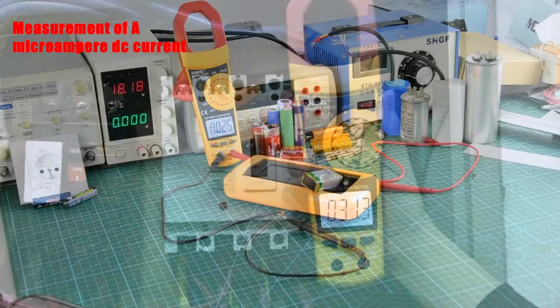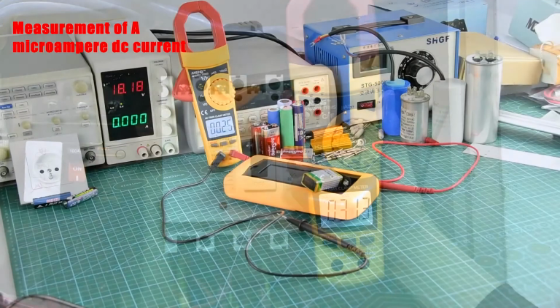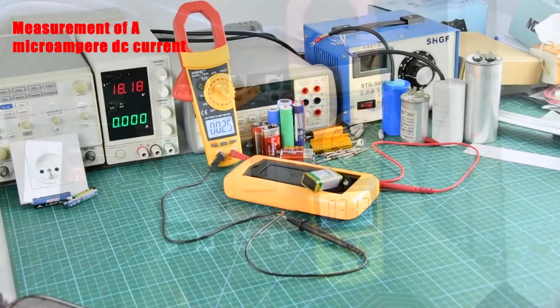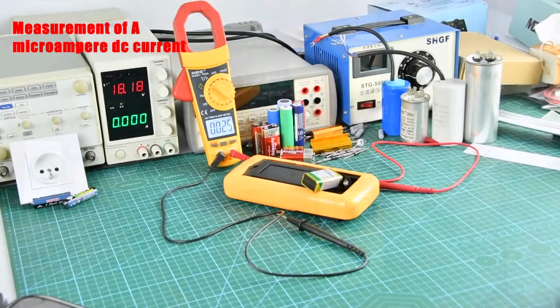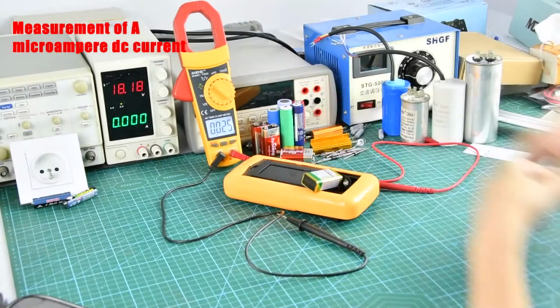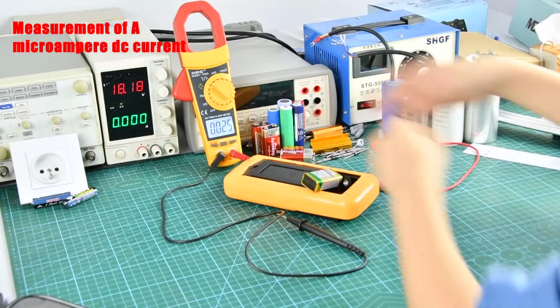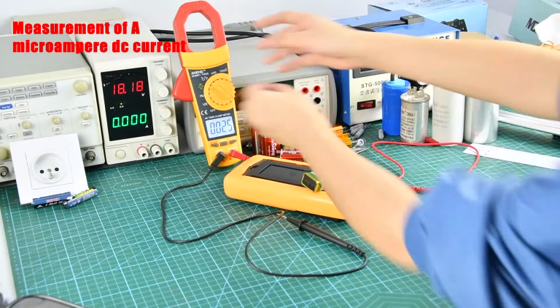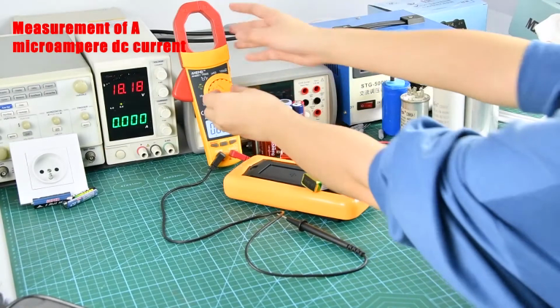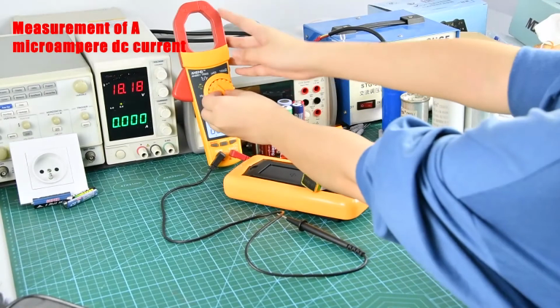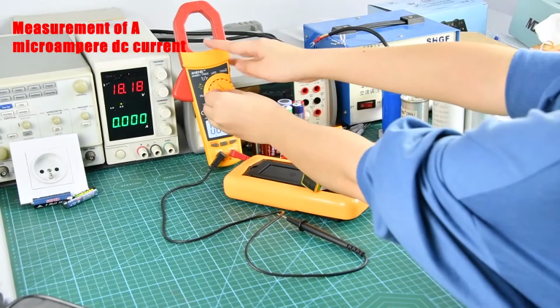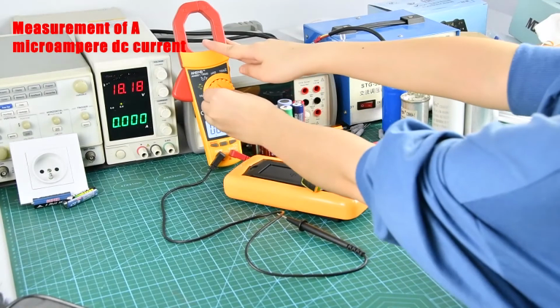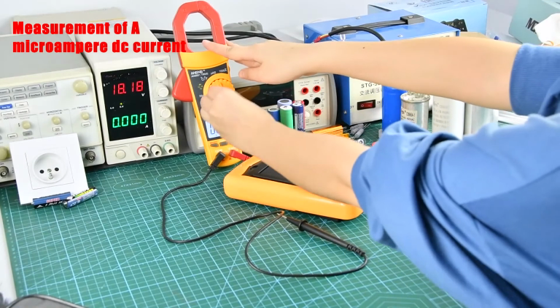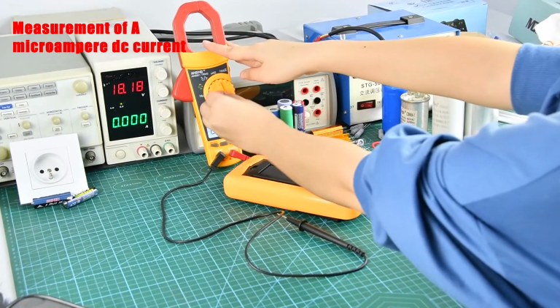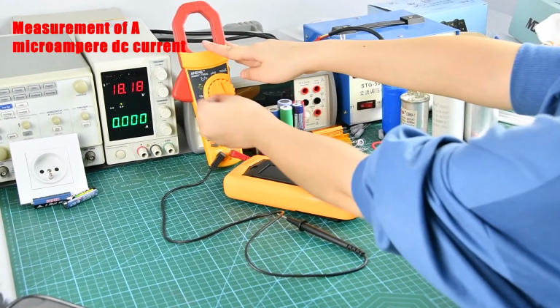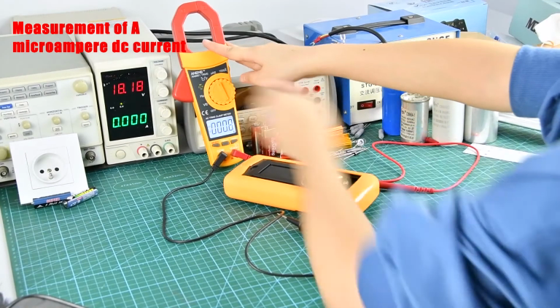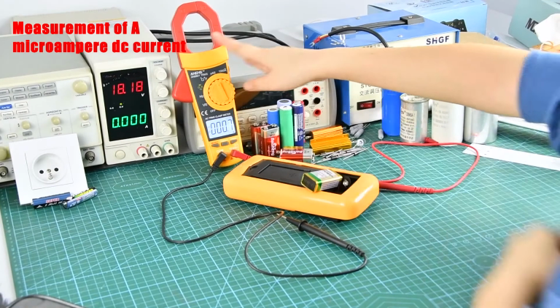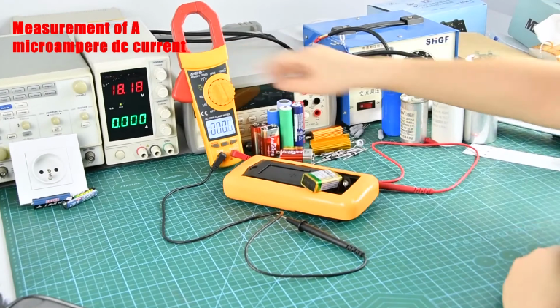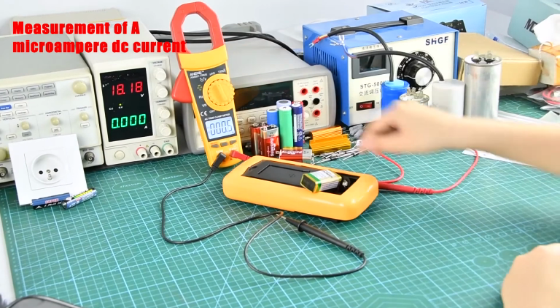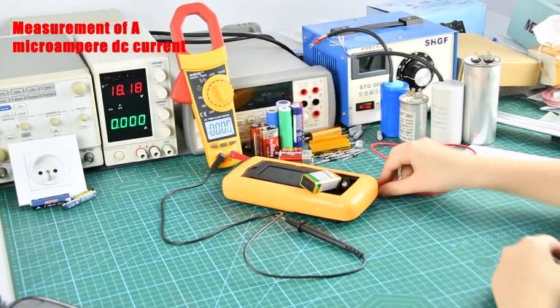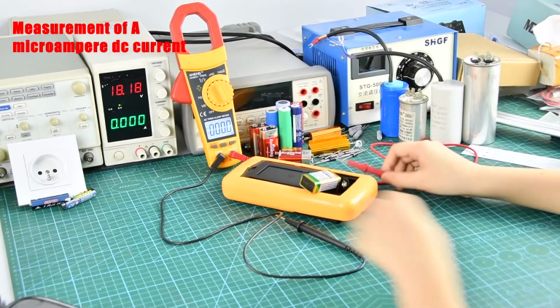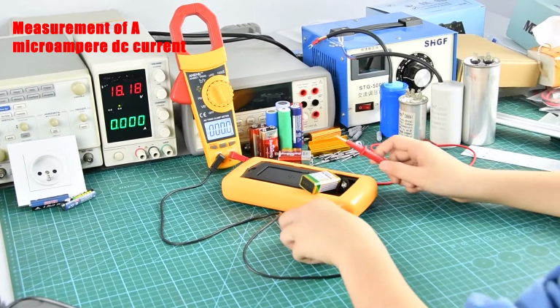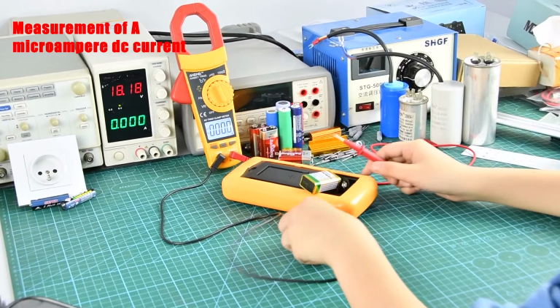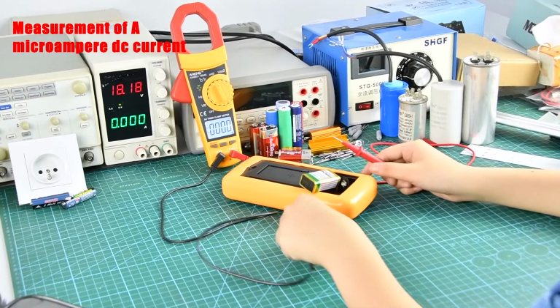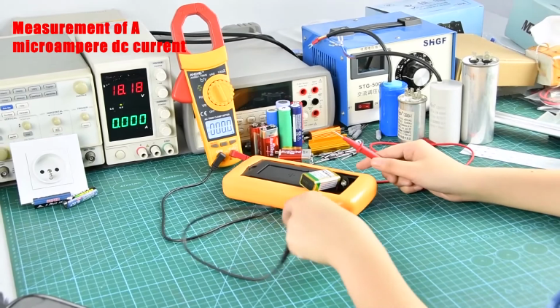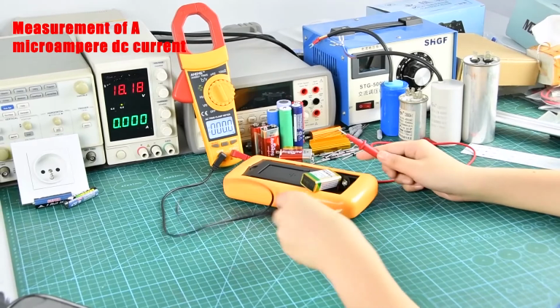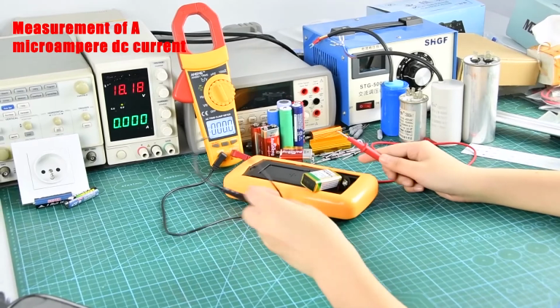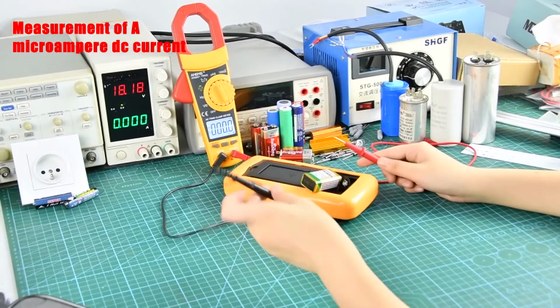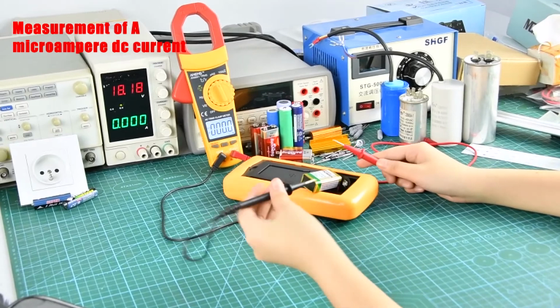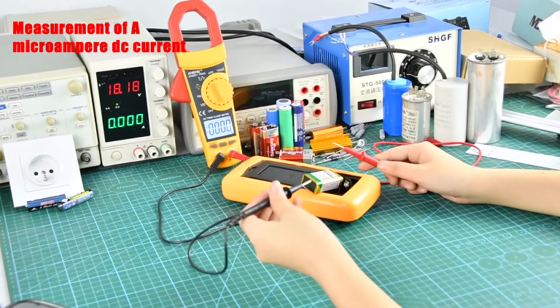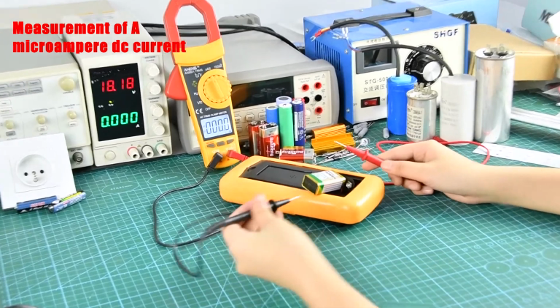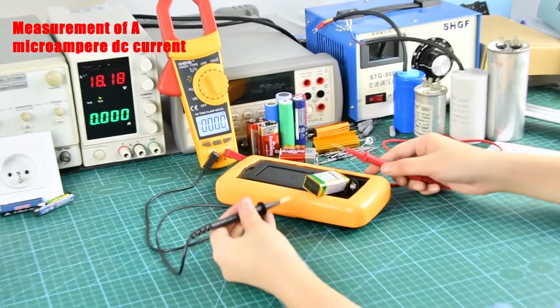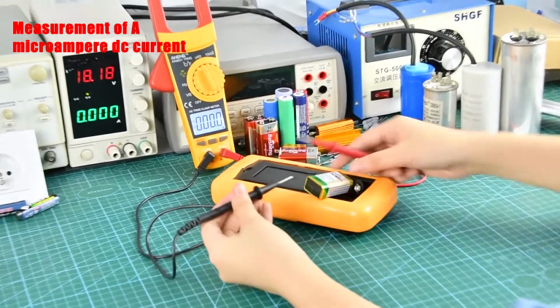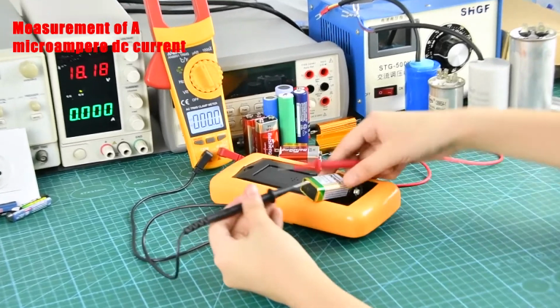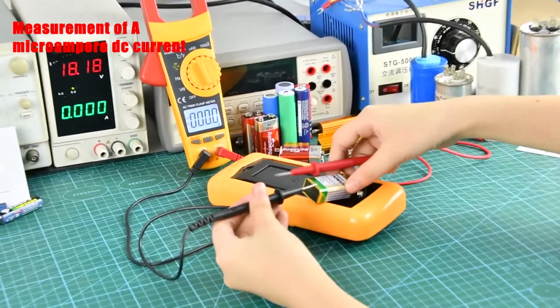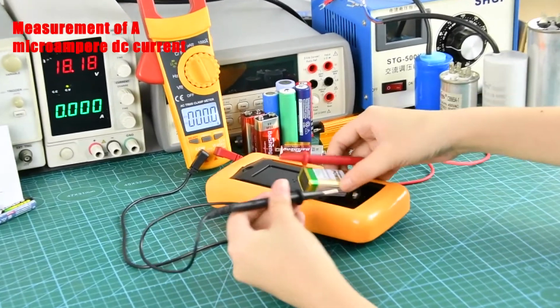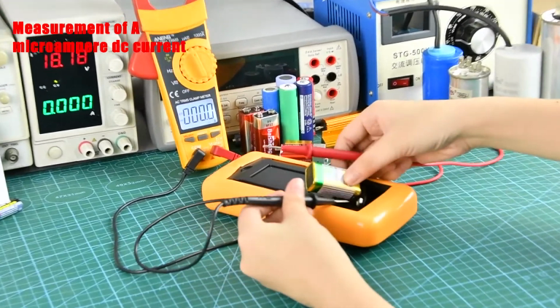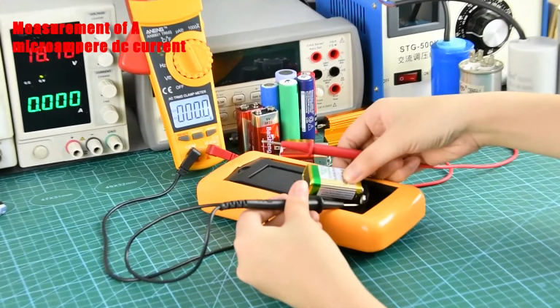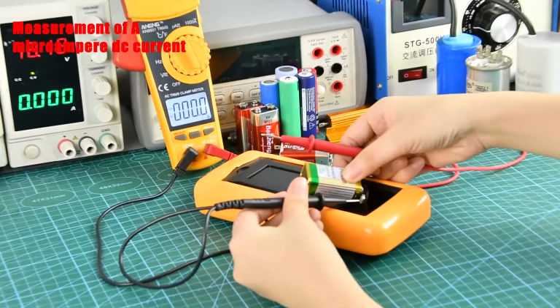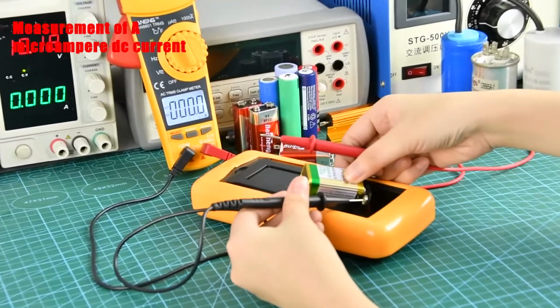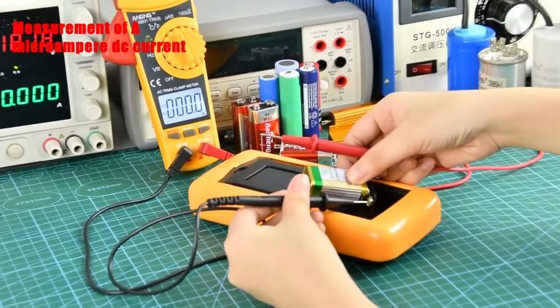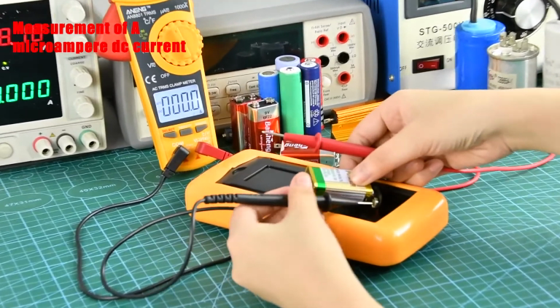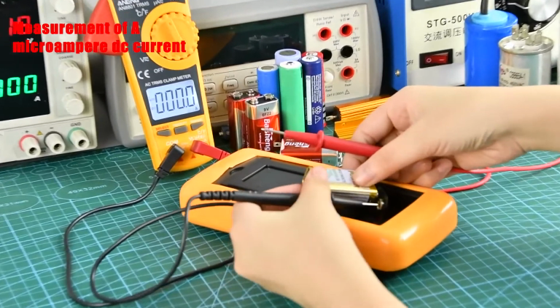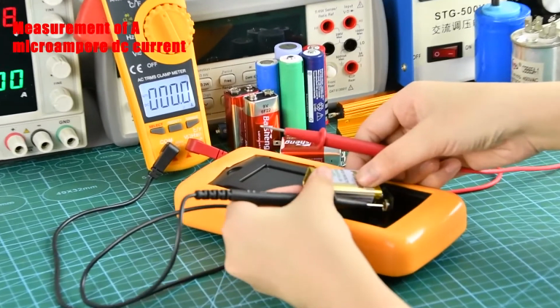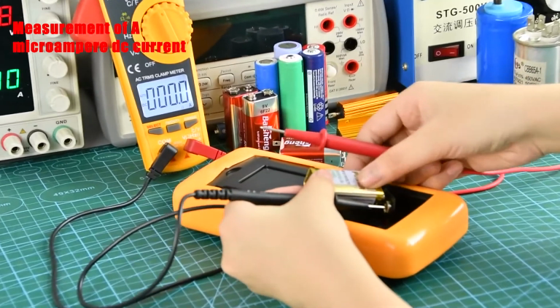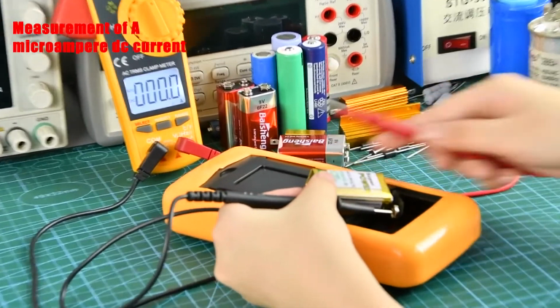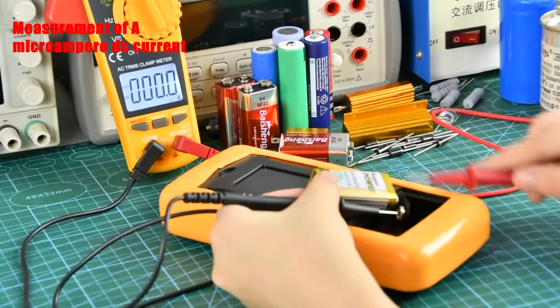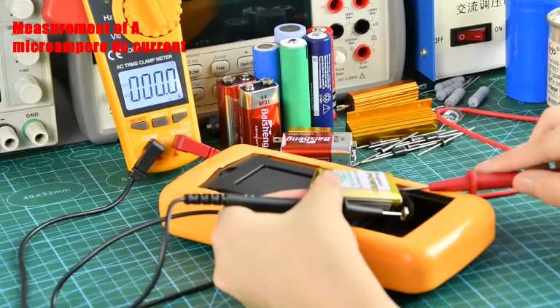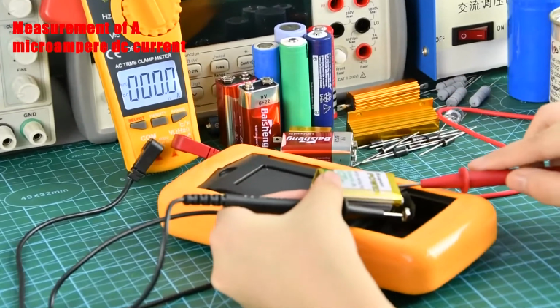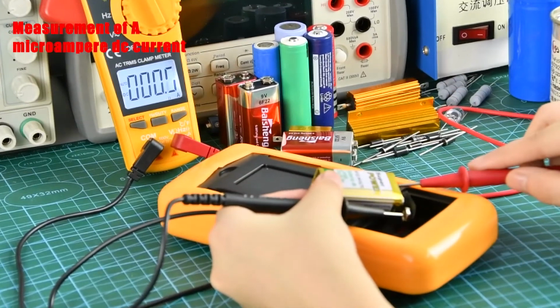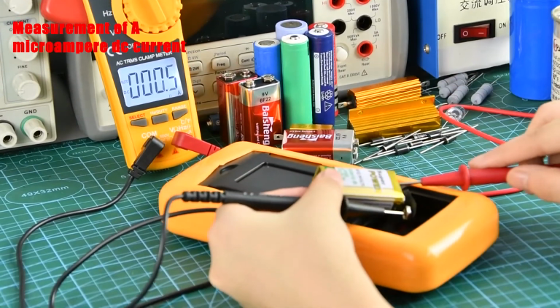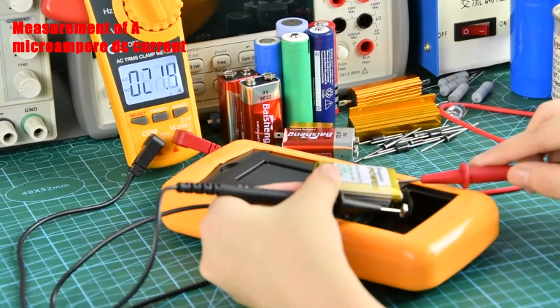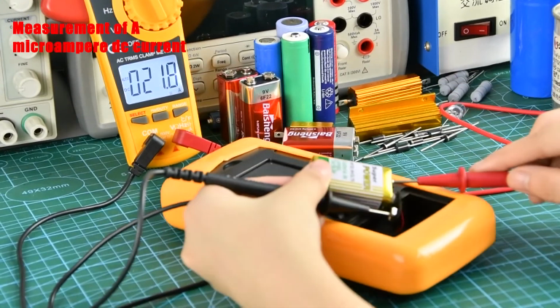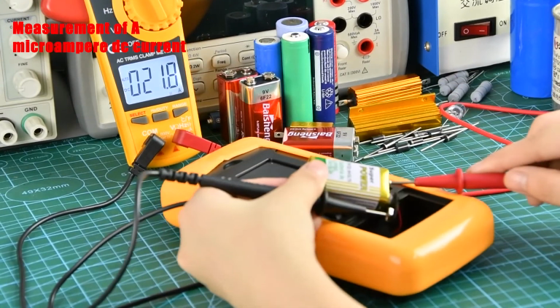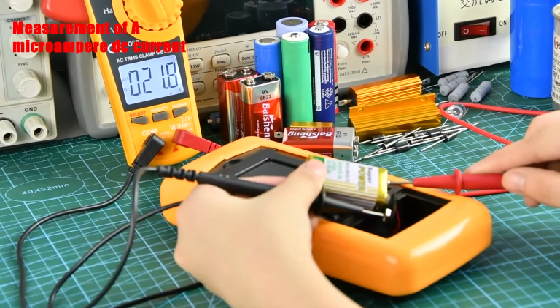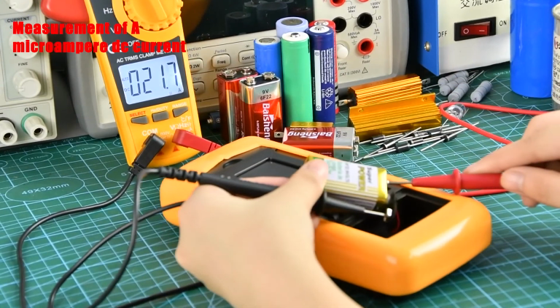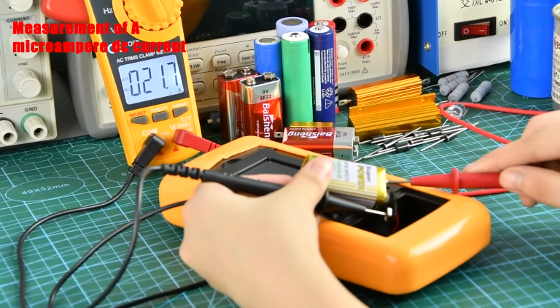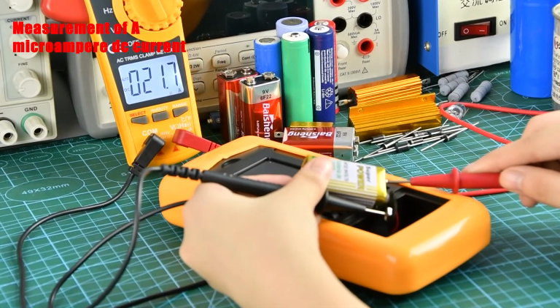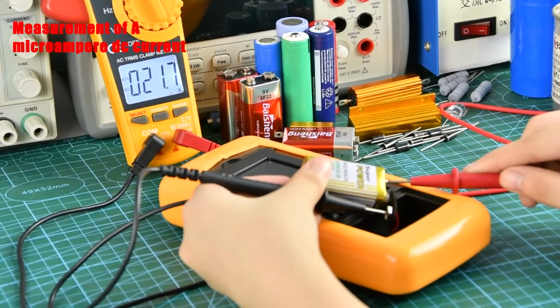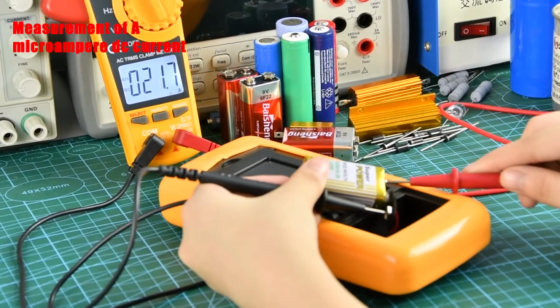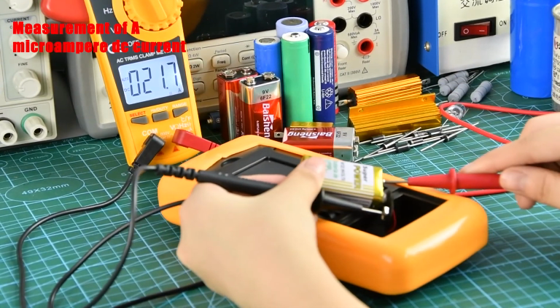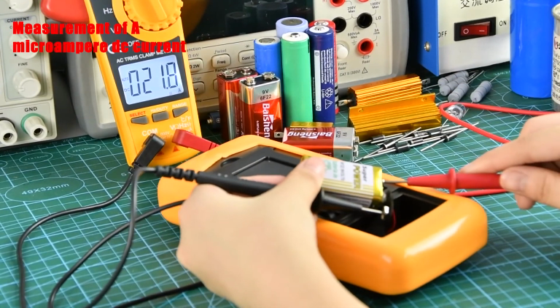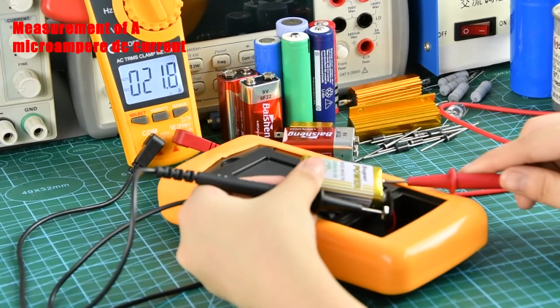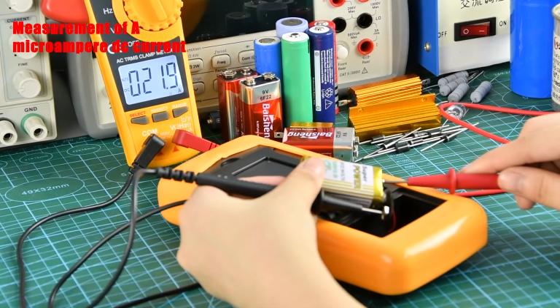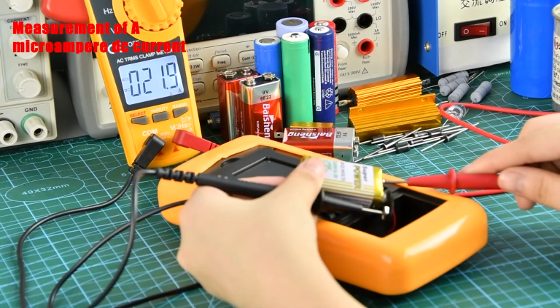Measurement of a microampere DC Current: Measure the current value of the multimeter when it is in operation.